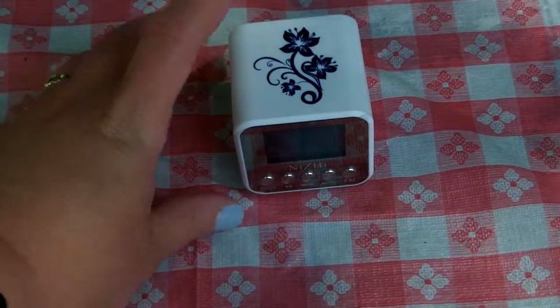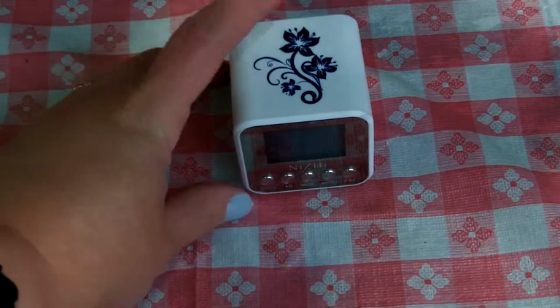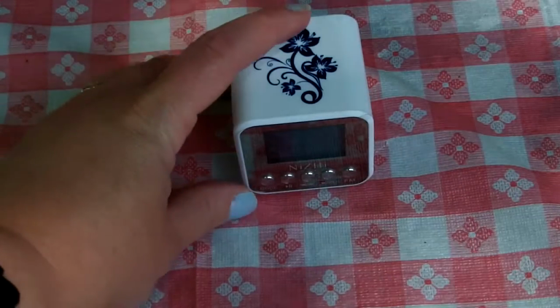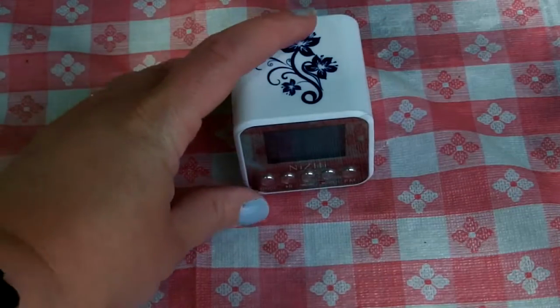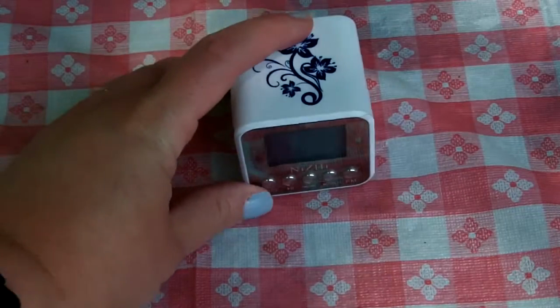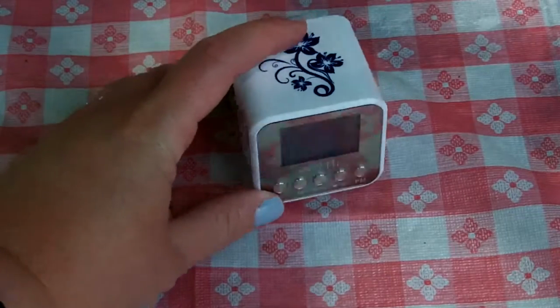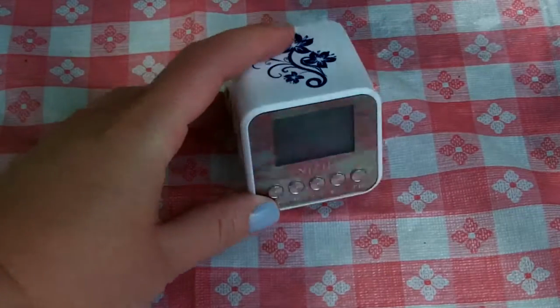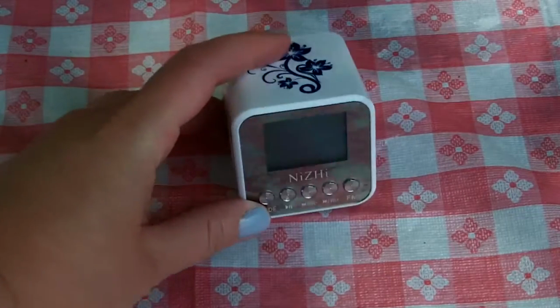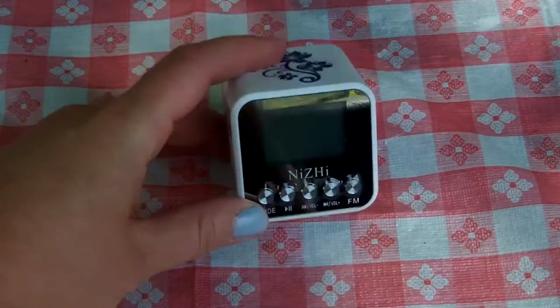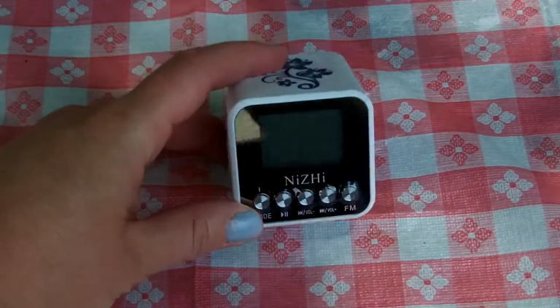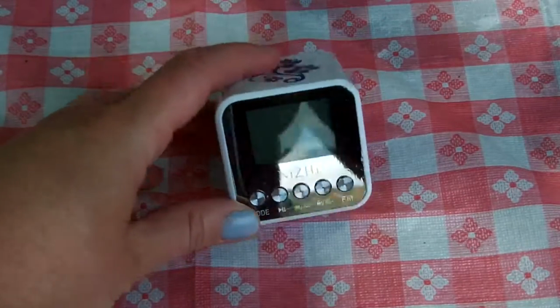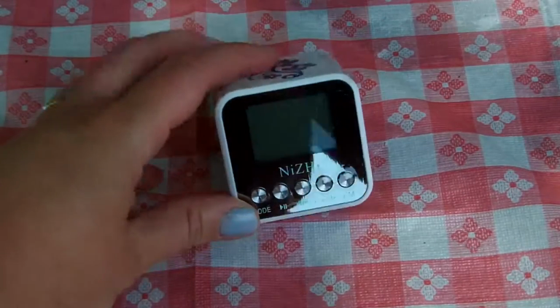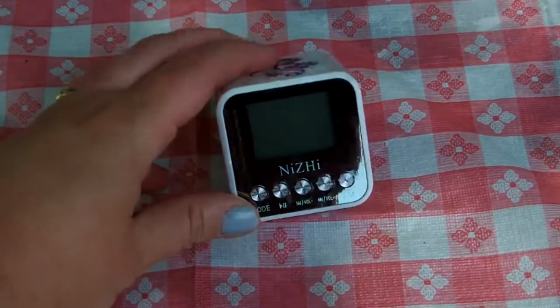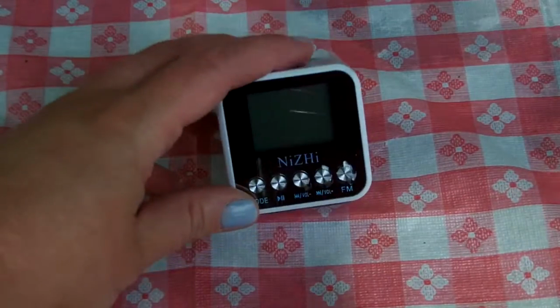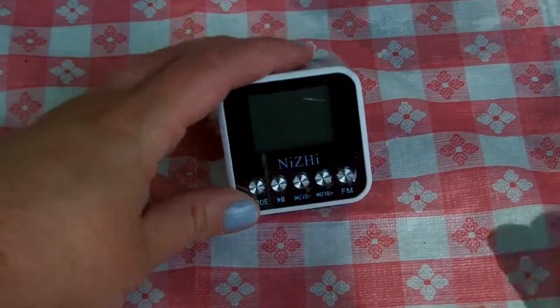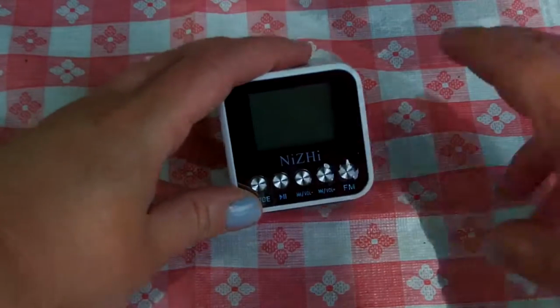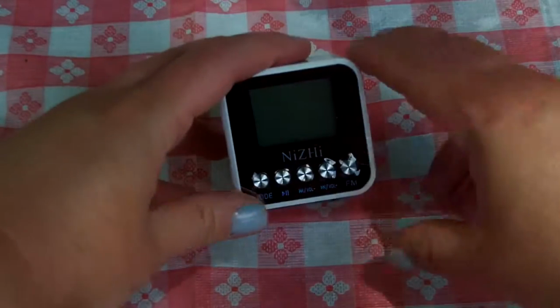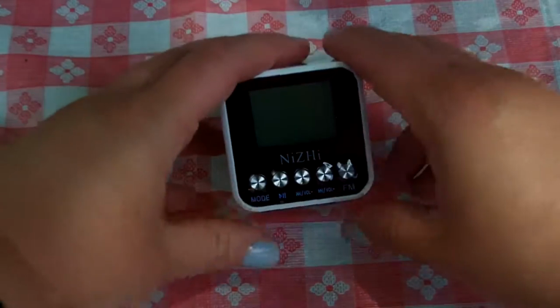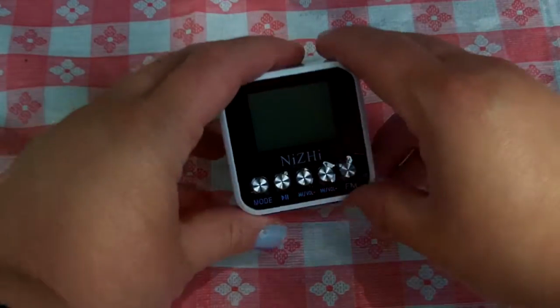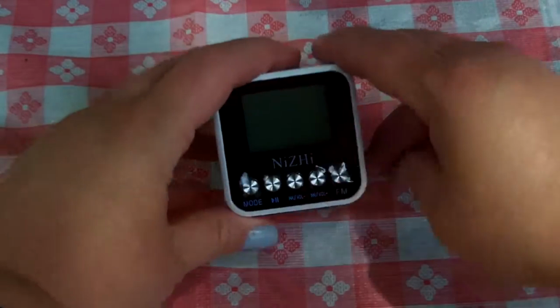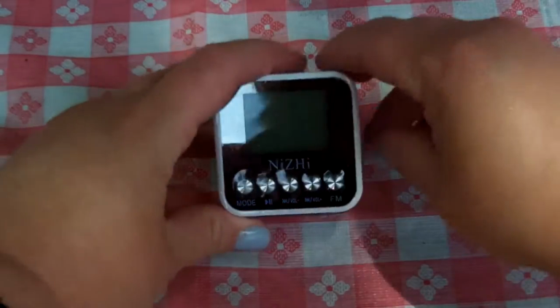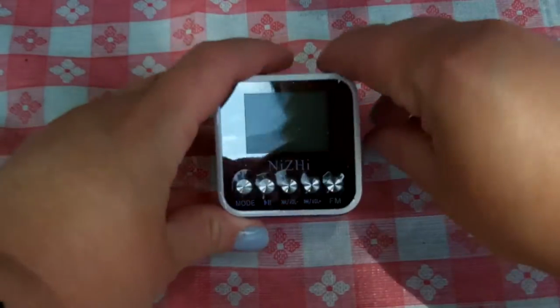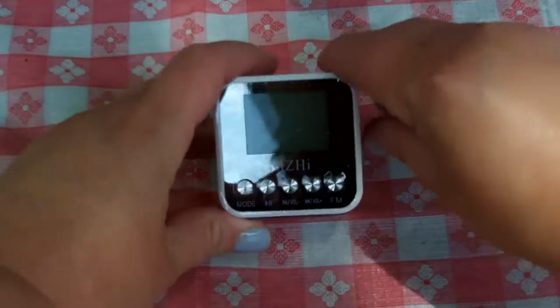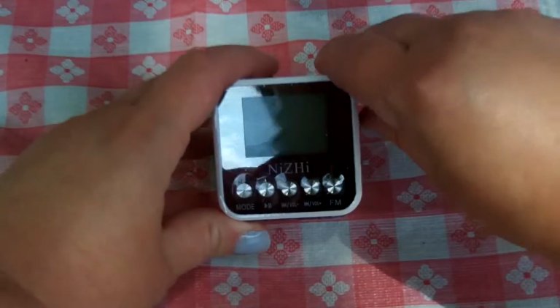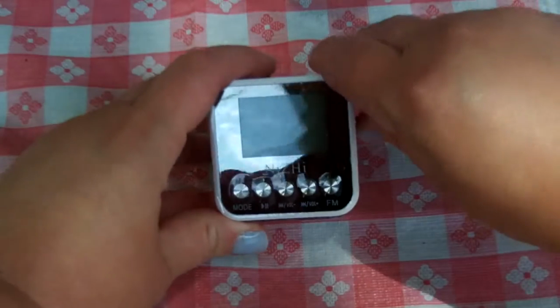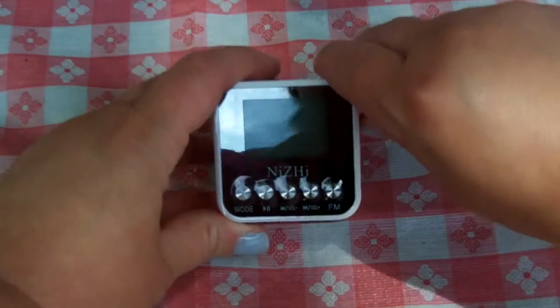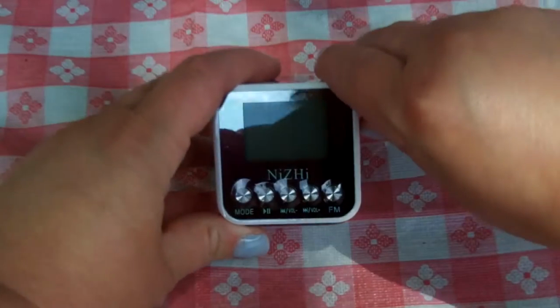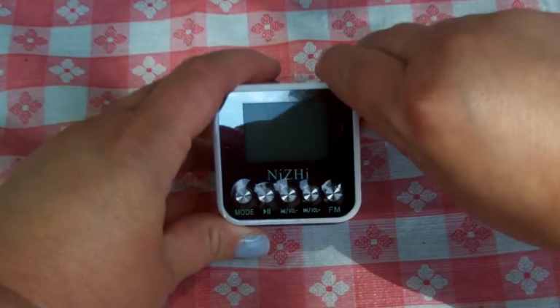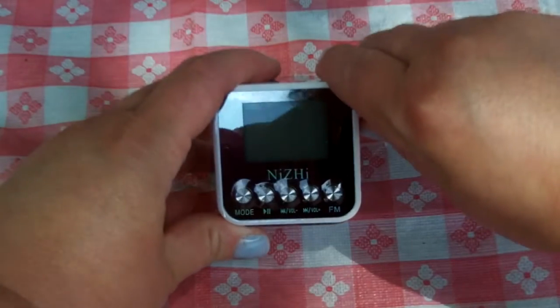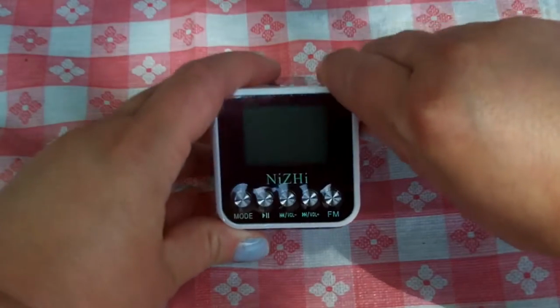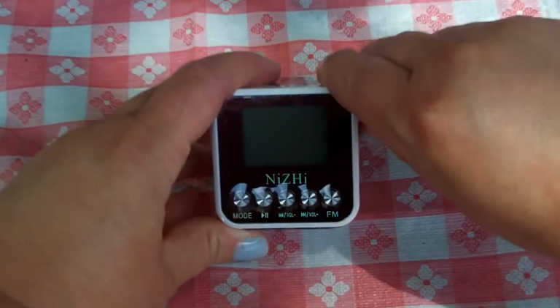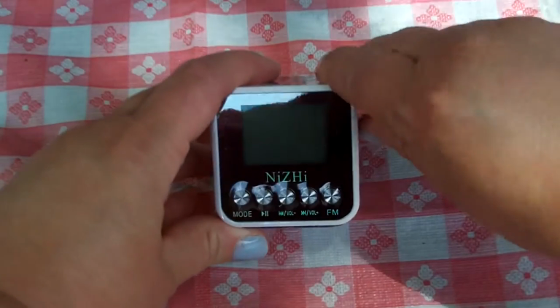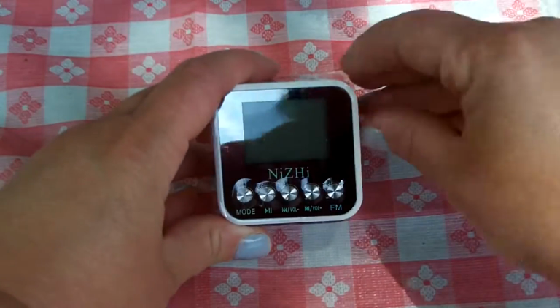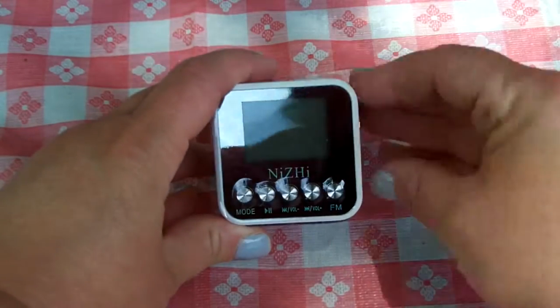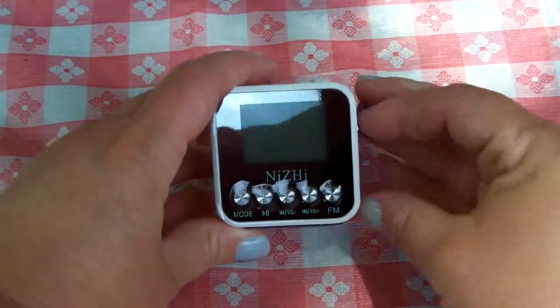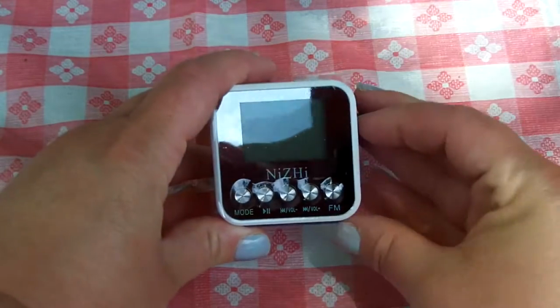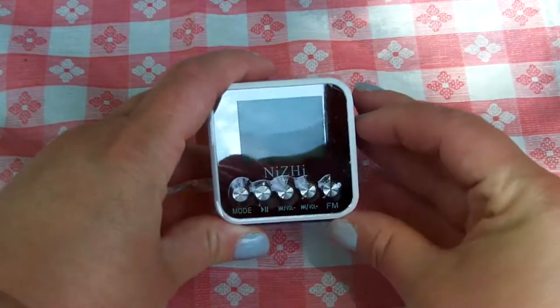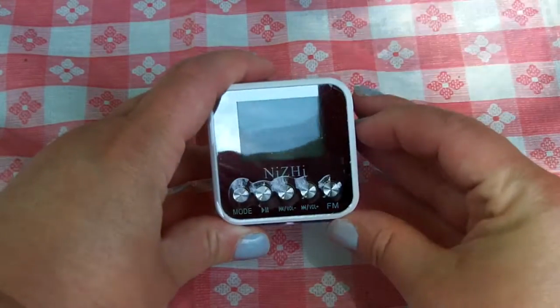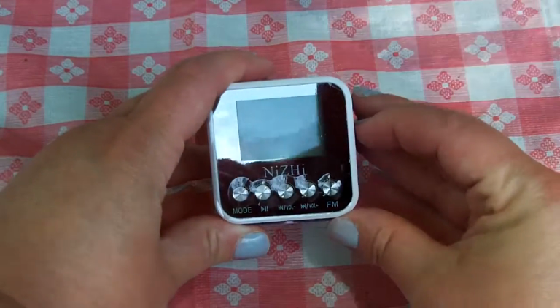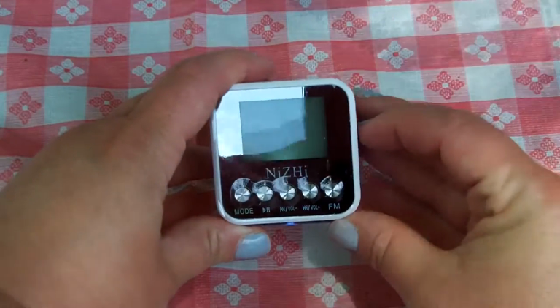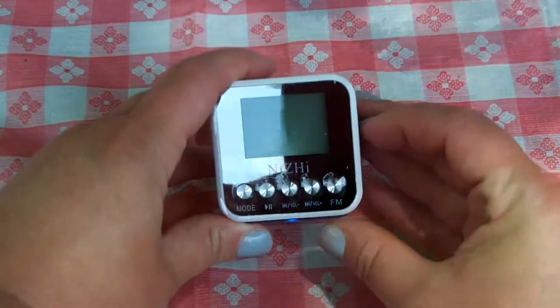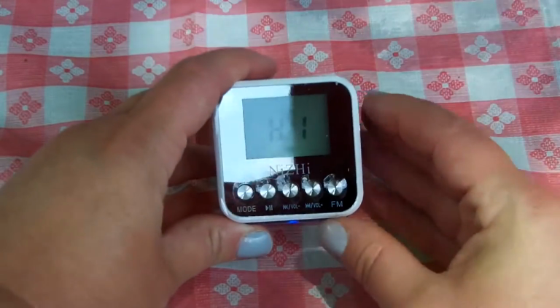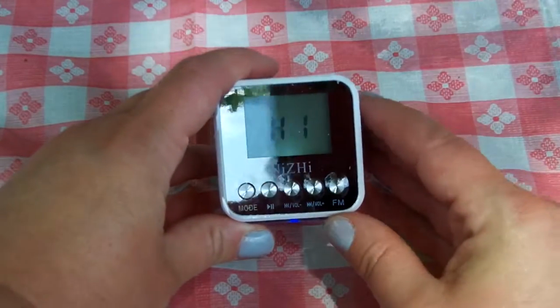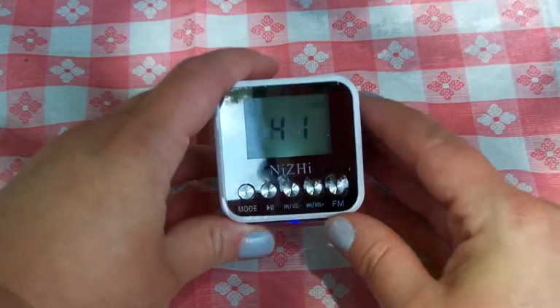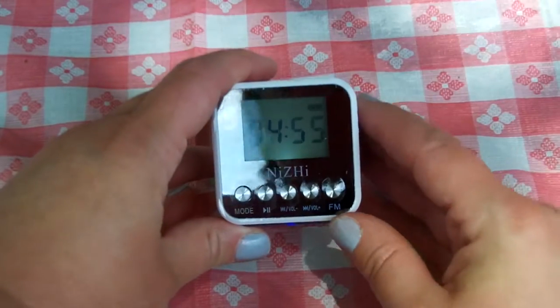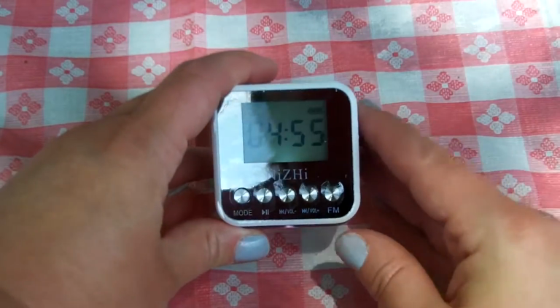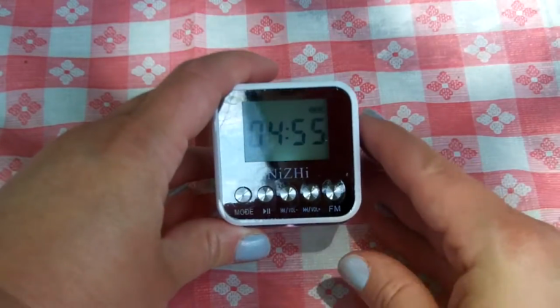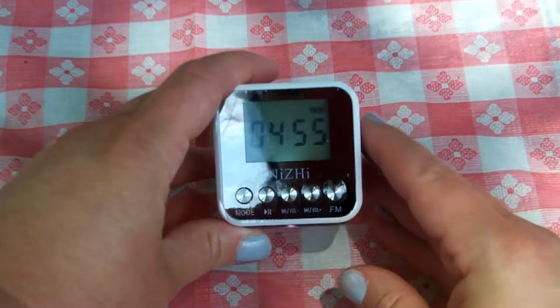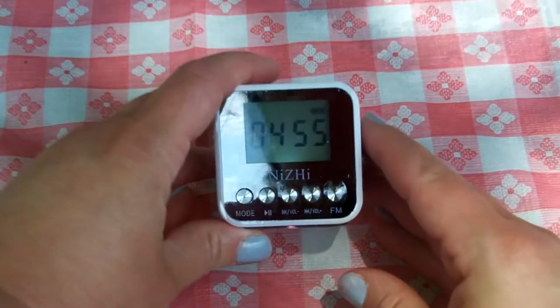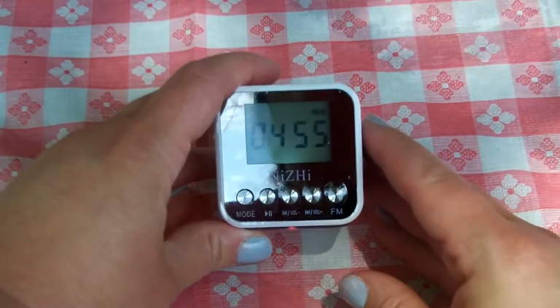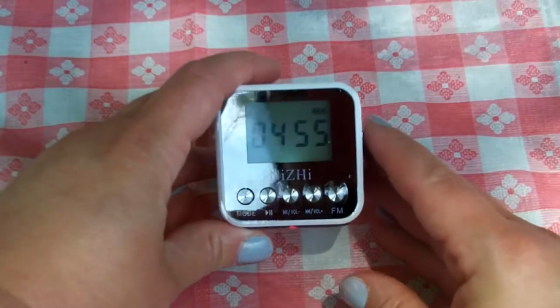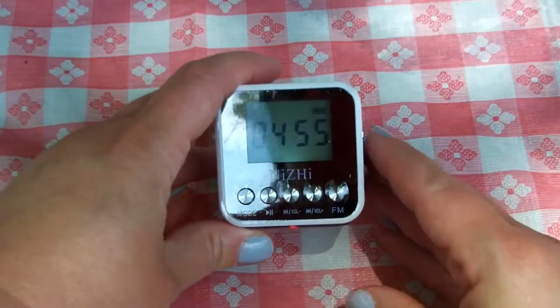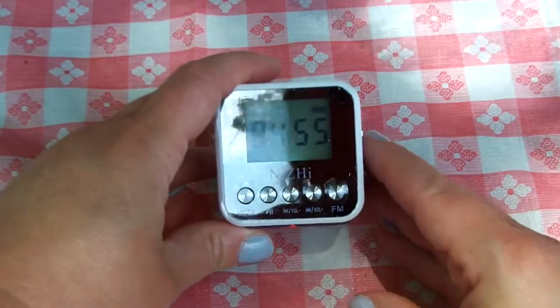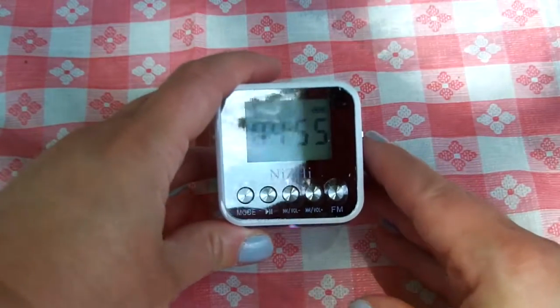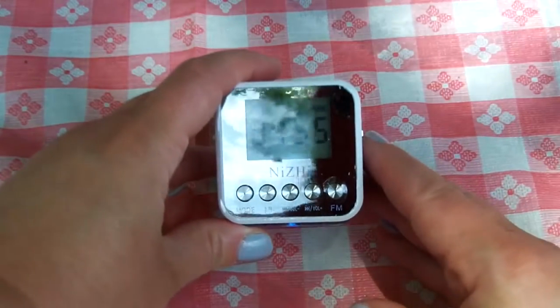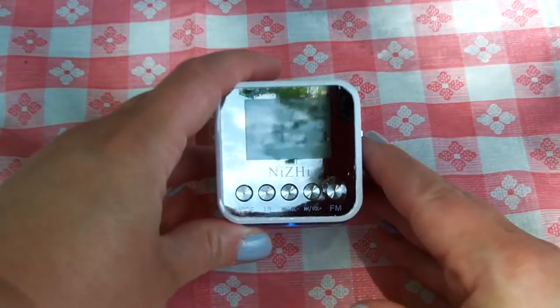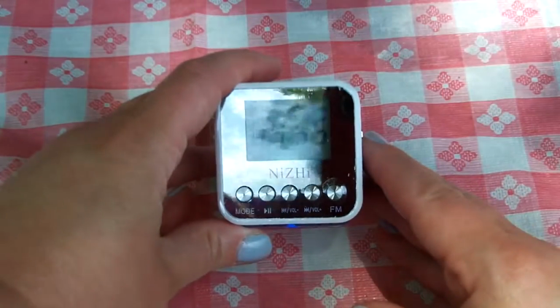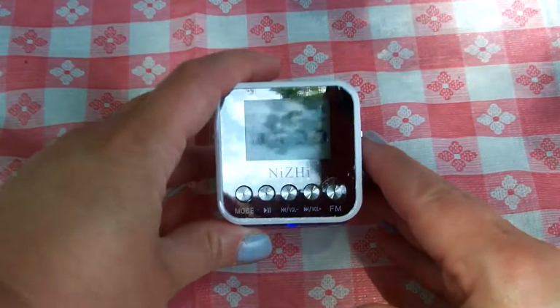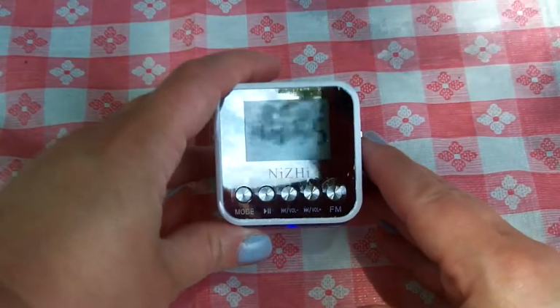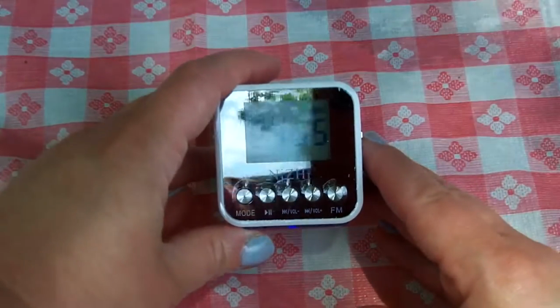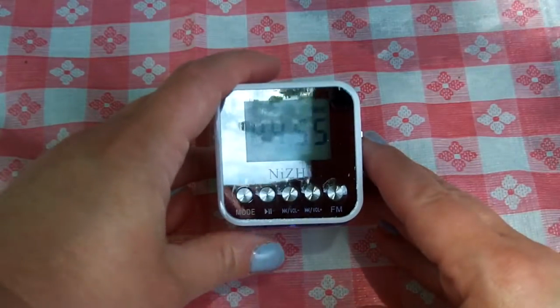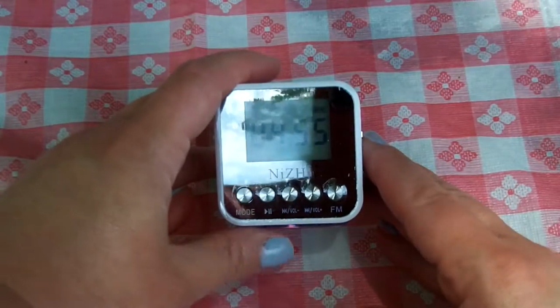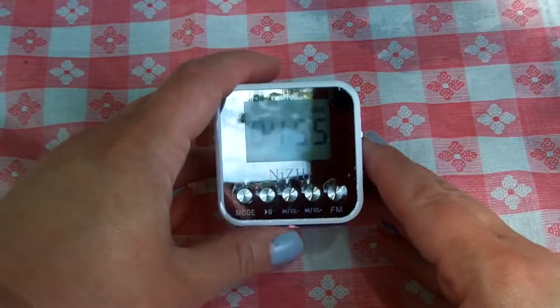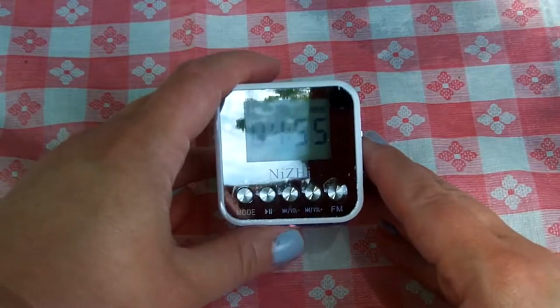Now look at this thing. It comes on and when it comes on, I don't know if you'll be able to see this, but it says hi and then it gives the time.